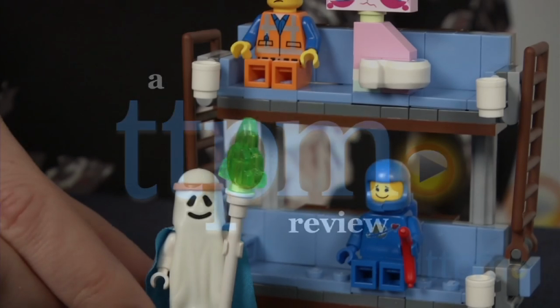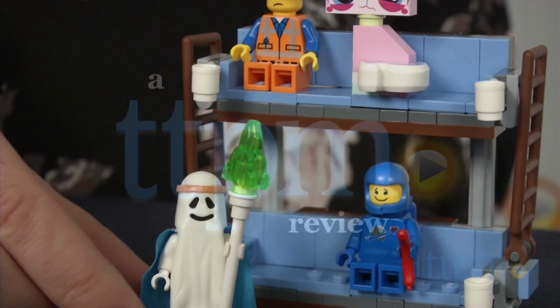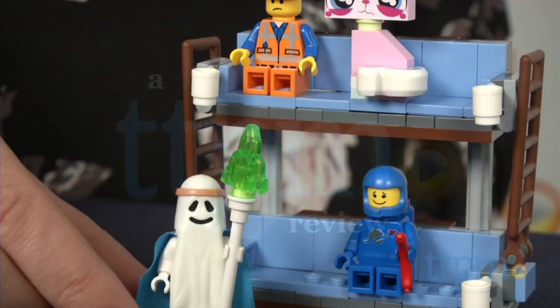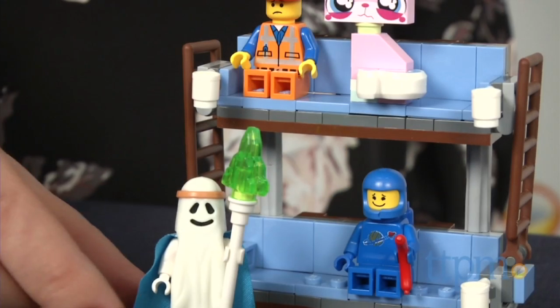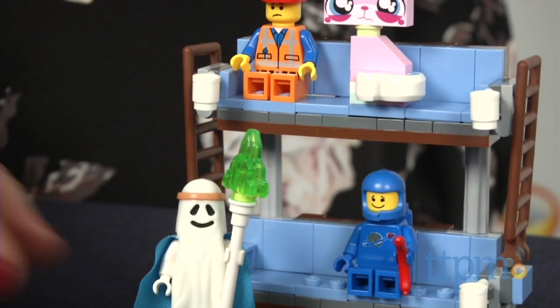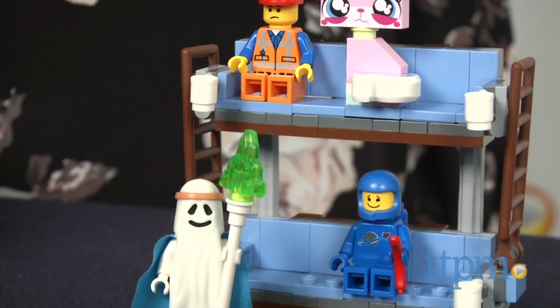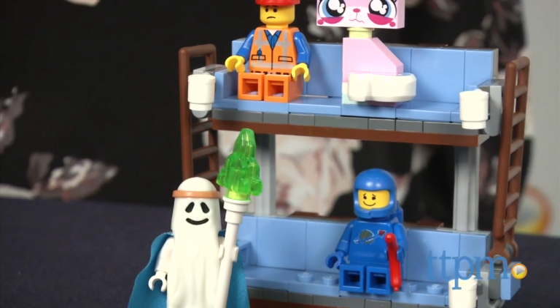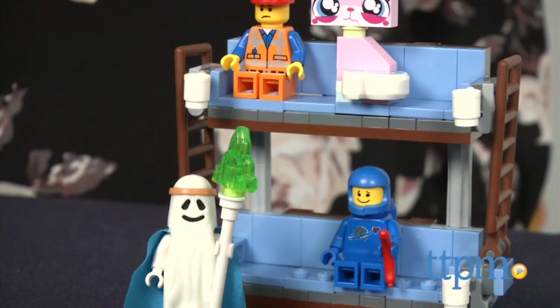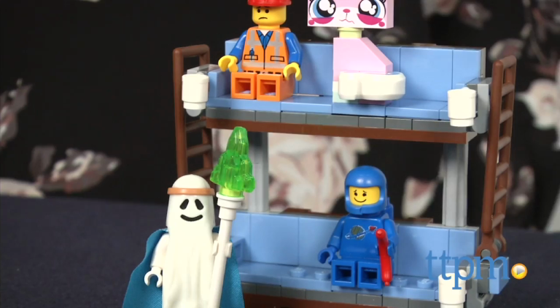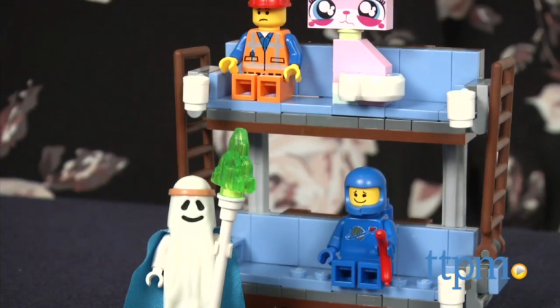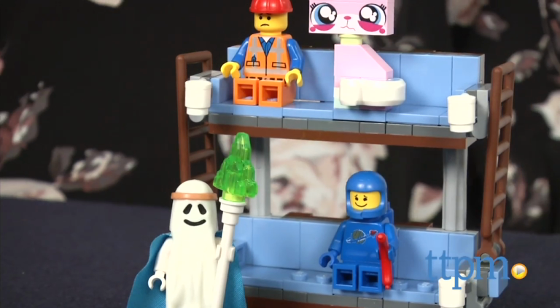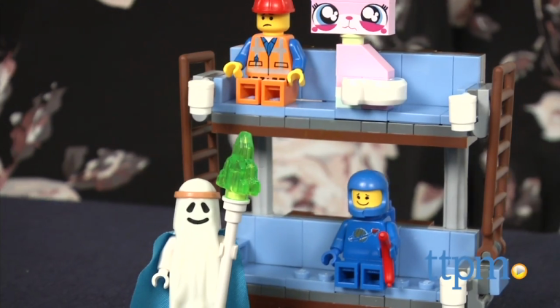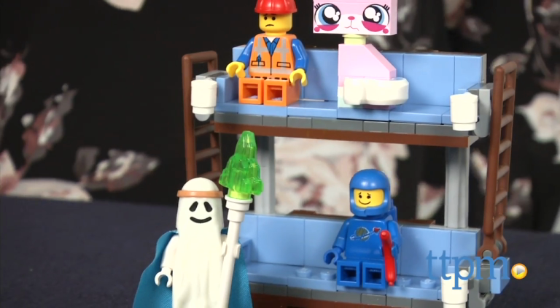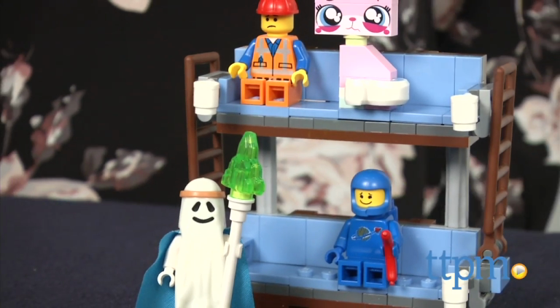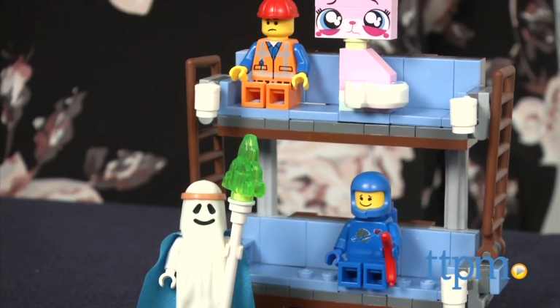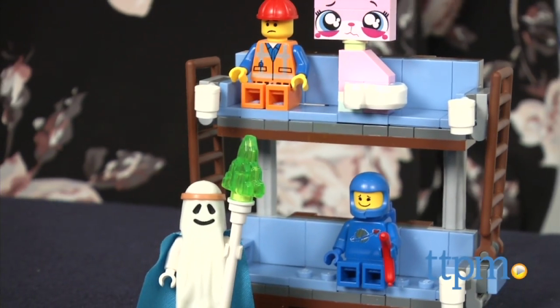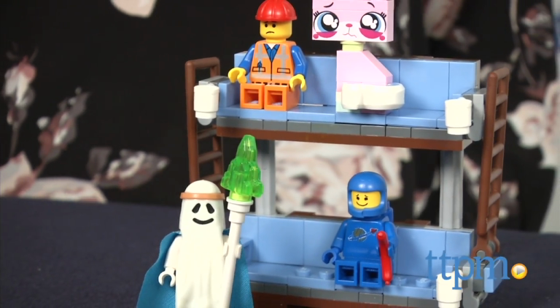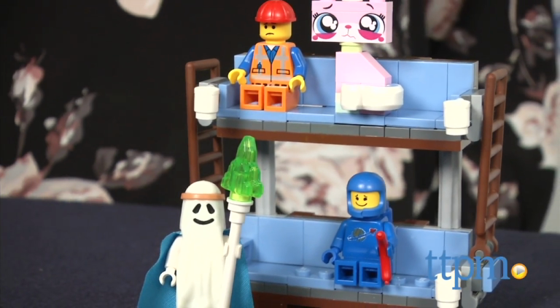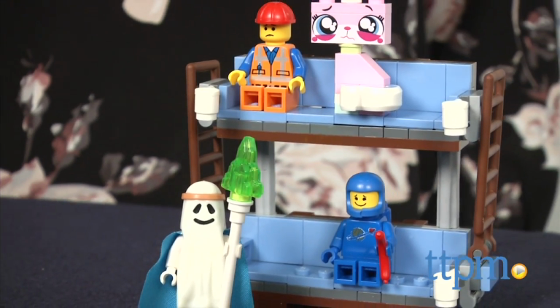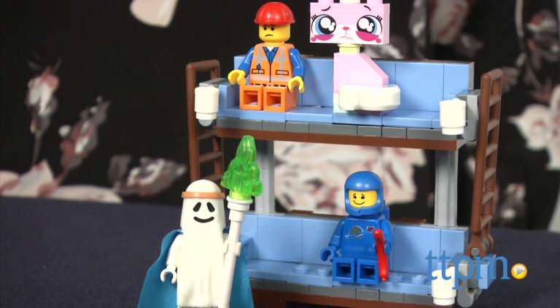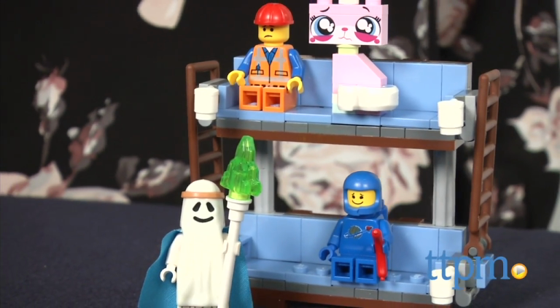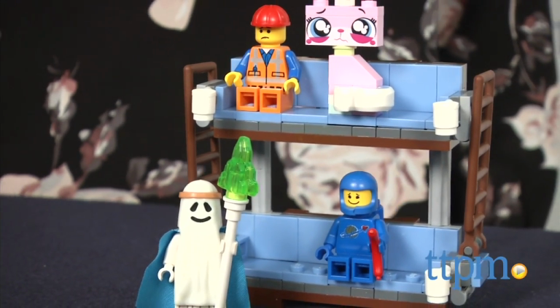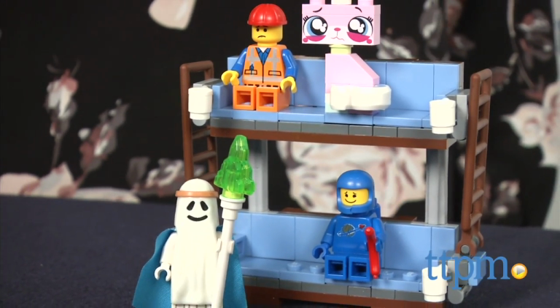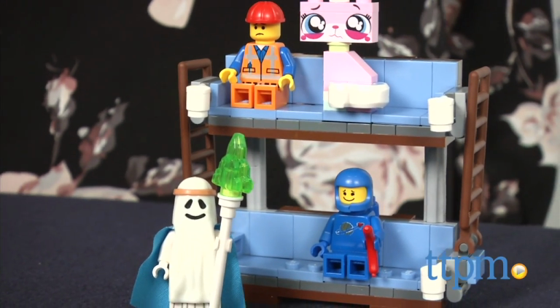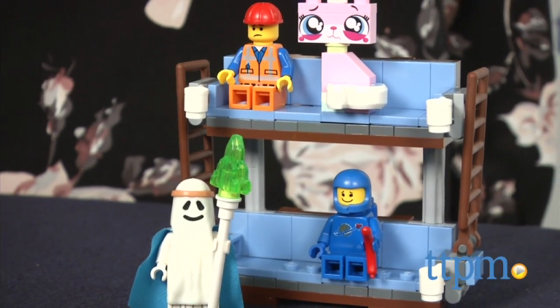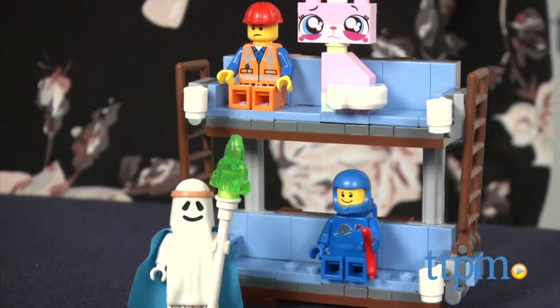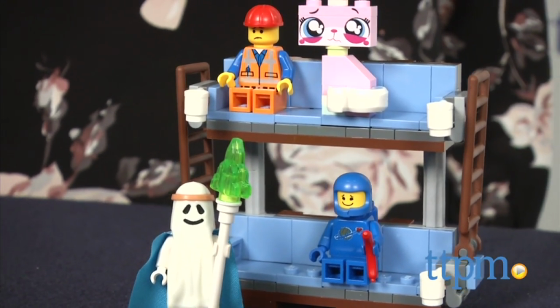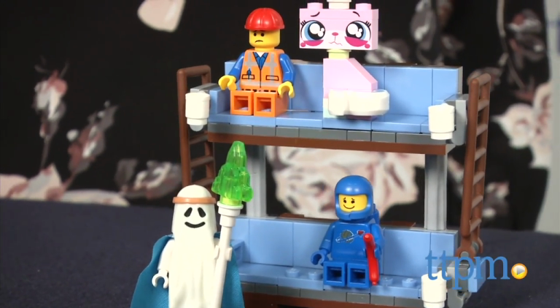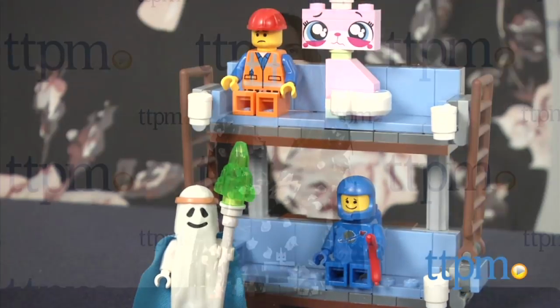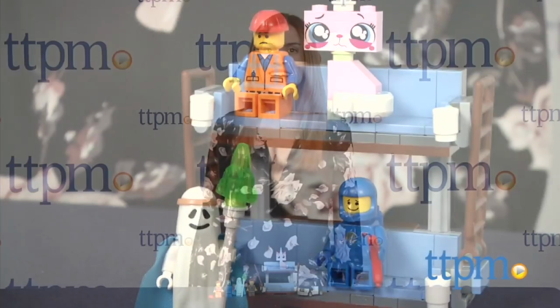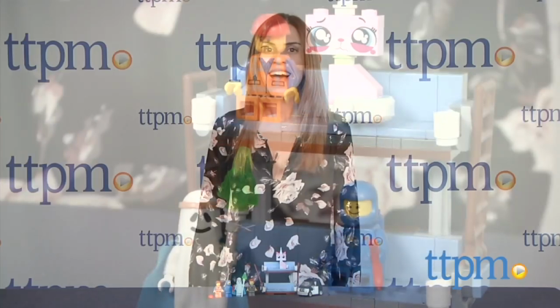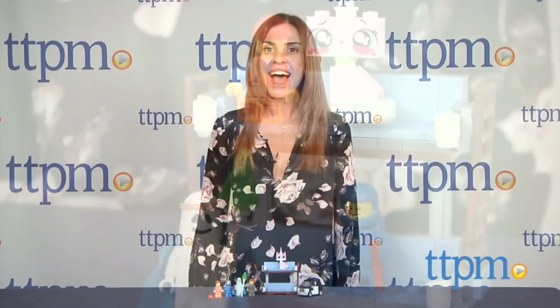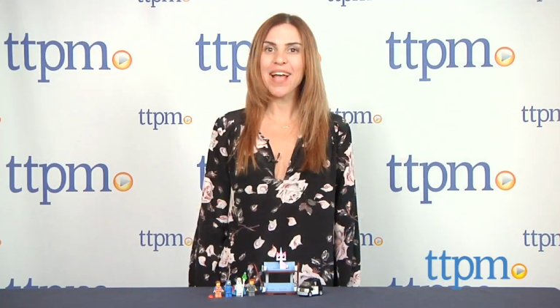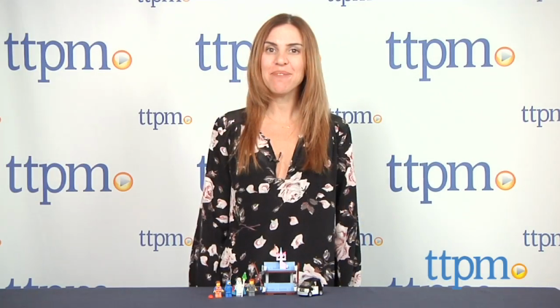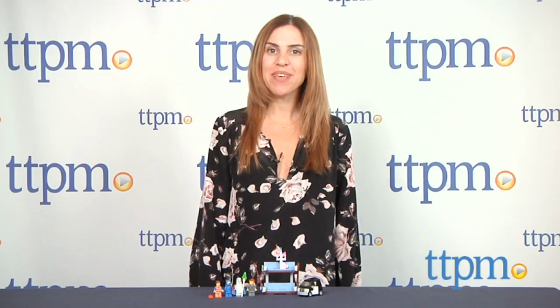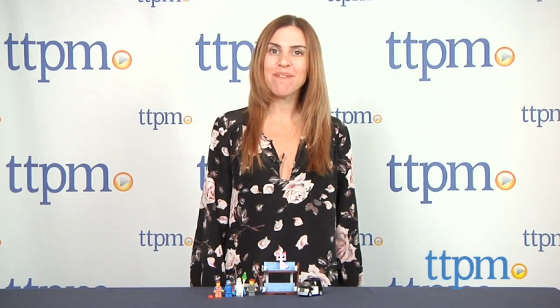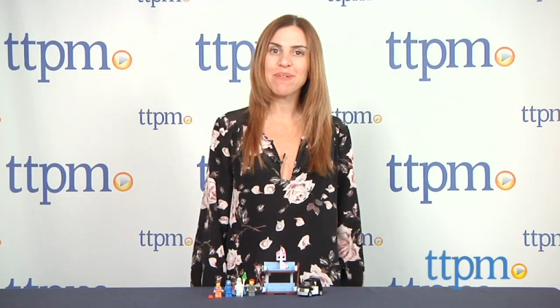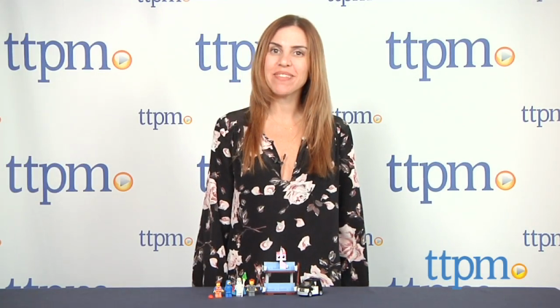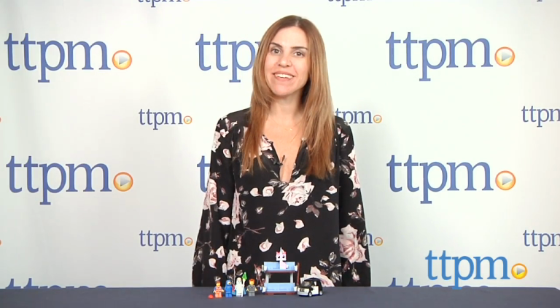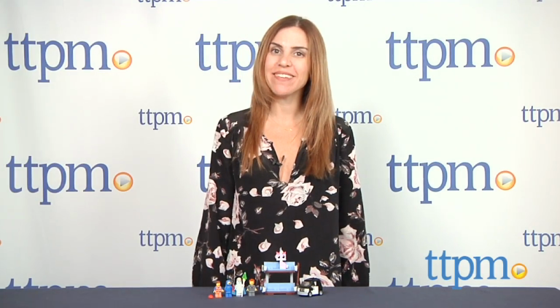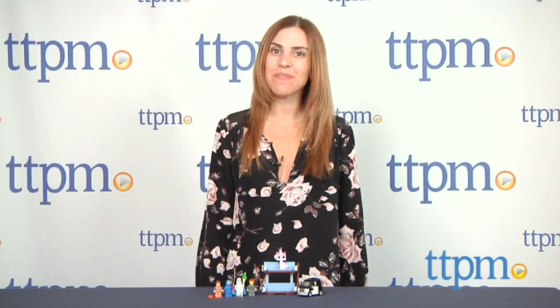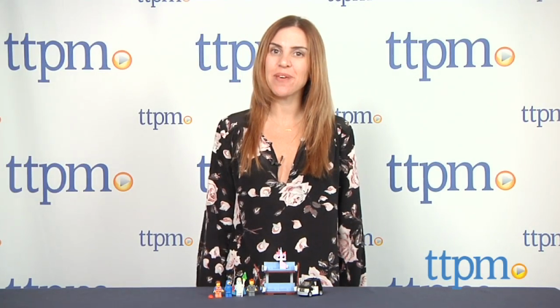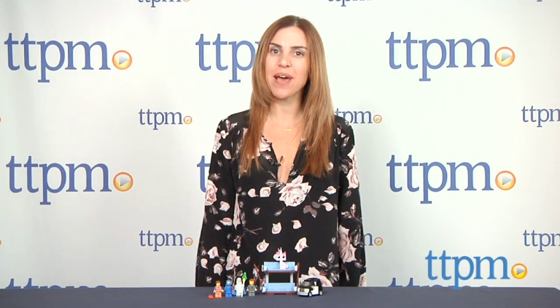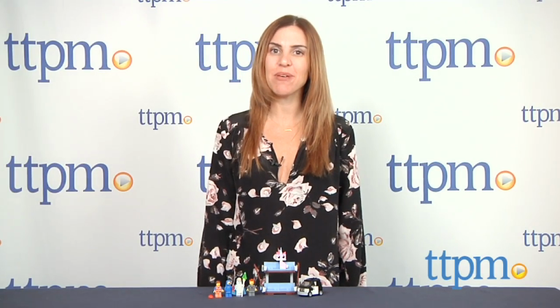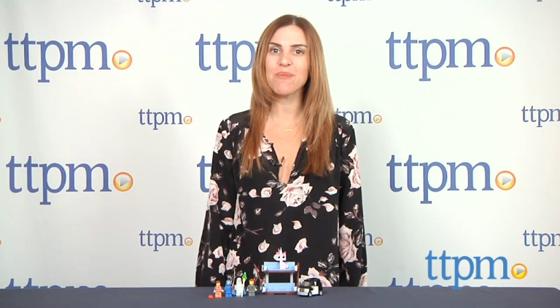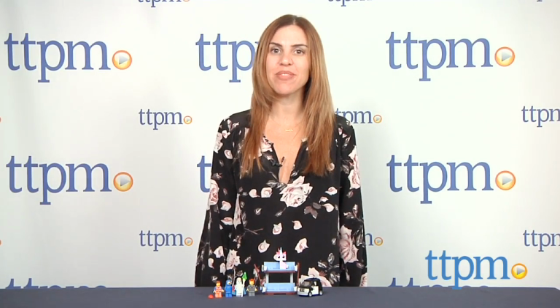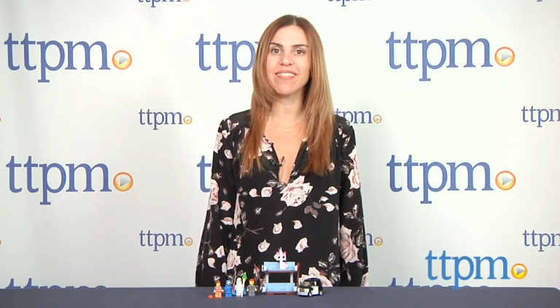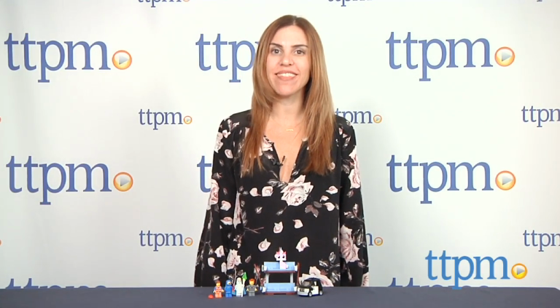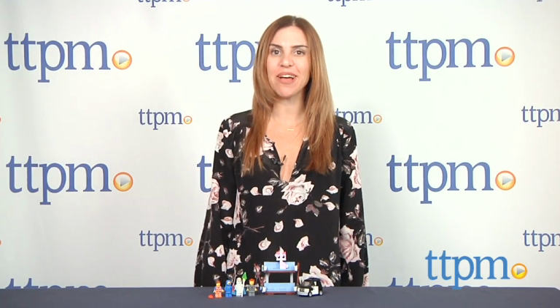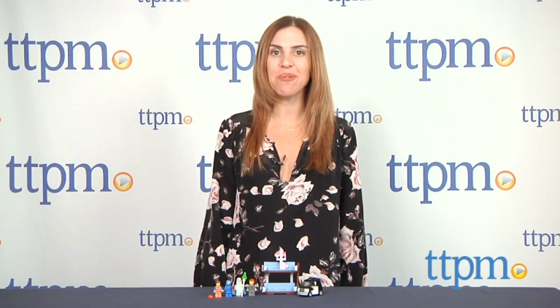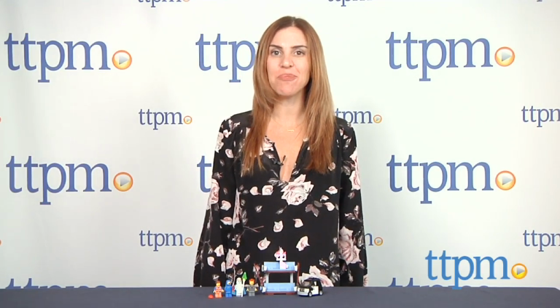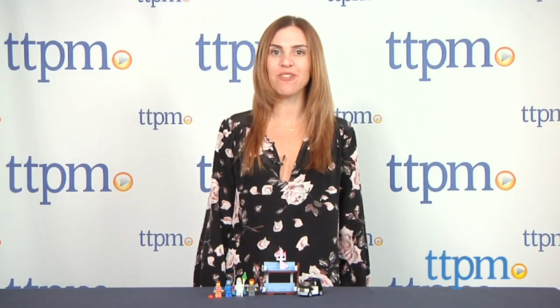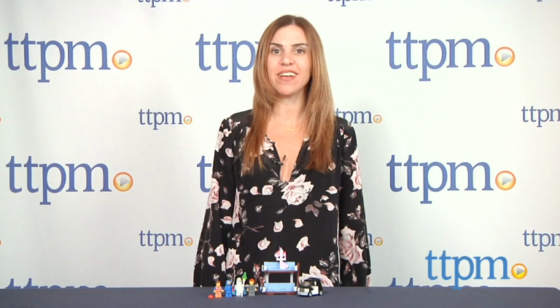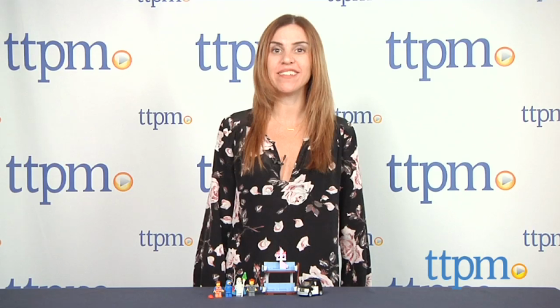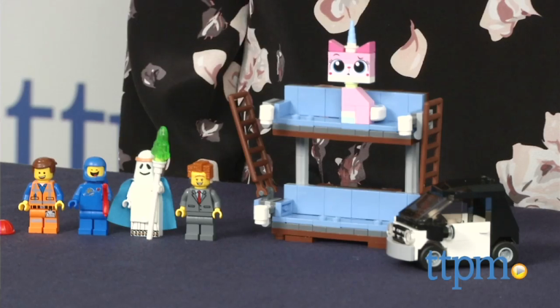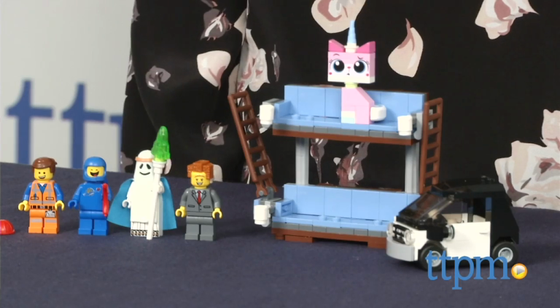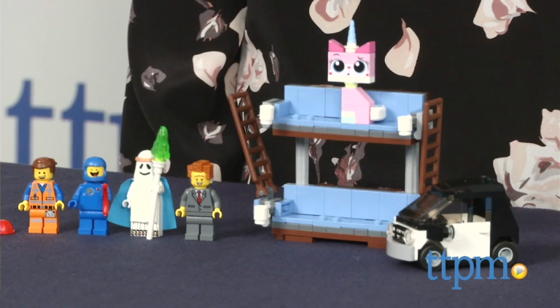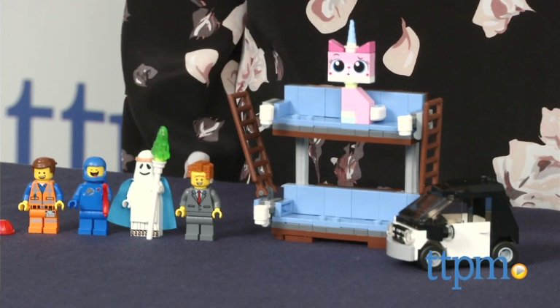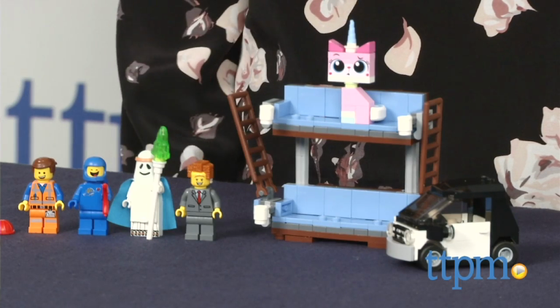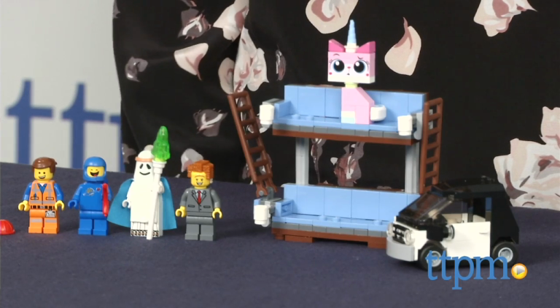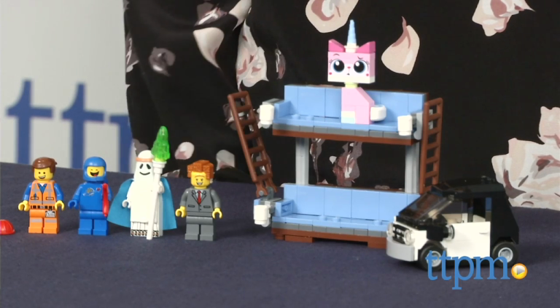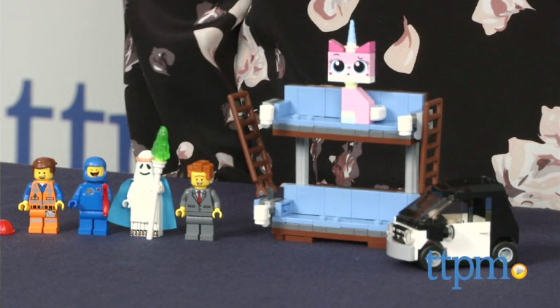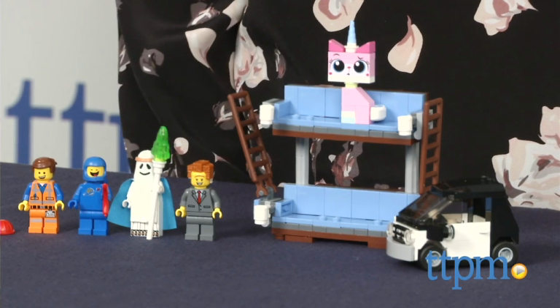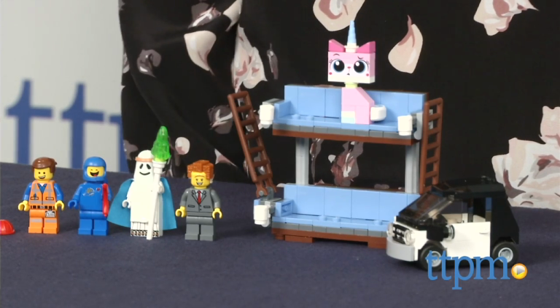Everything is awesome with this cool set from LEGO. Hi, I'm Tammy with TTPM, here with the LEGO Movie Double Decker Couch.